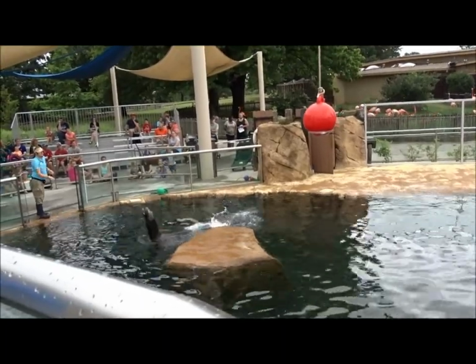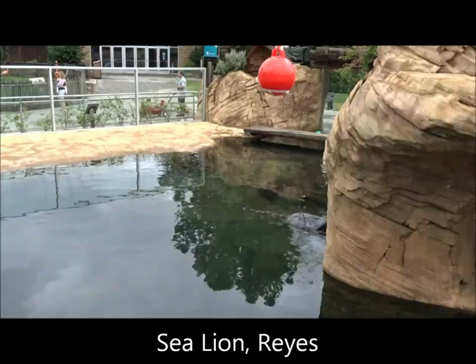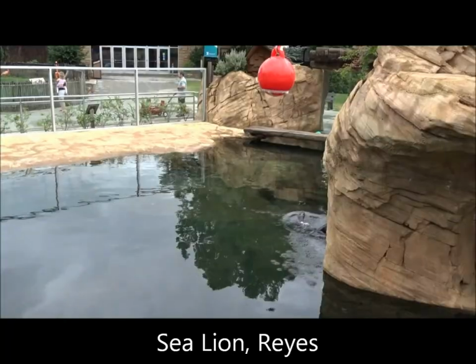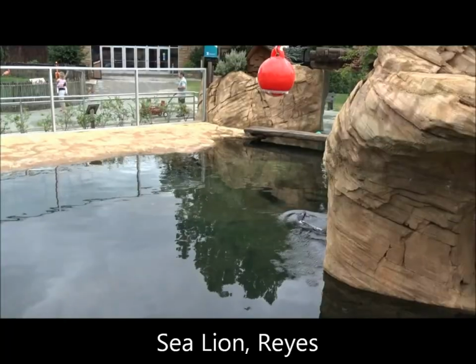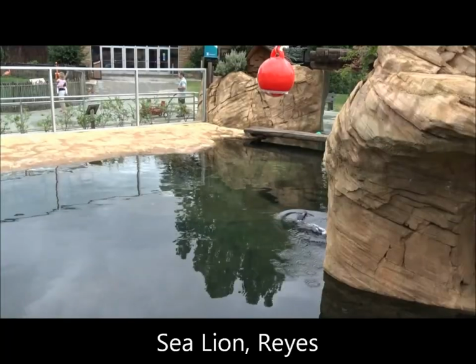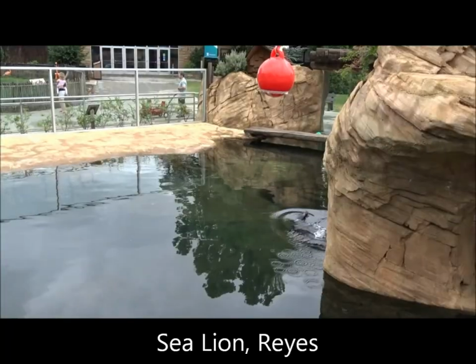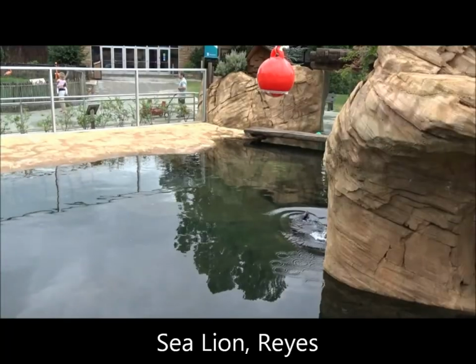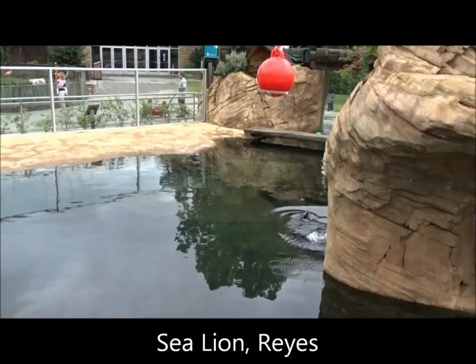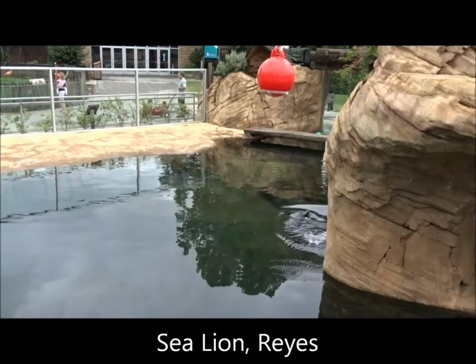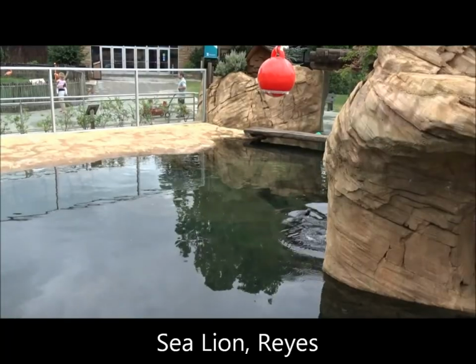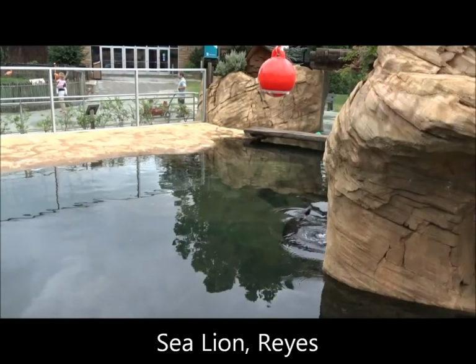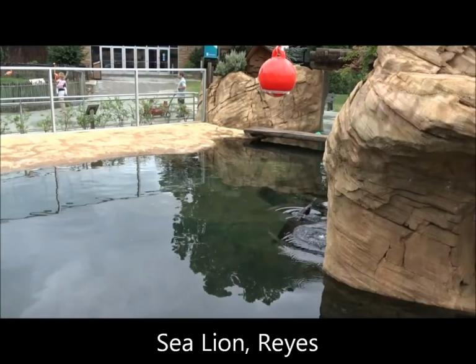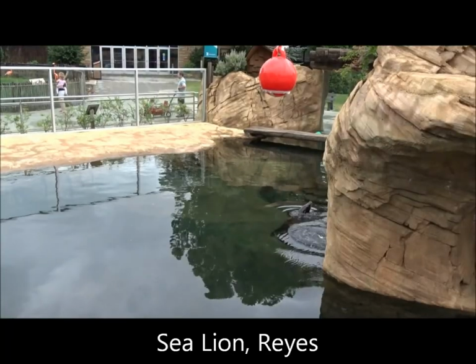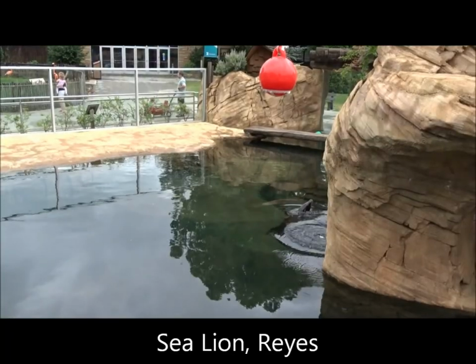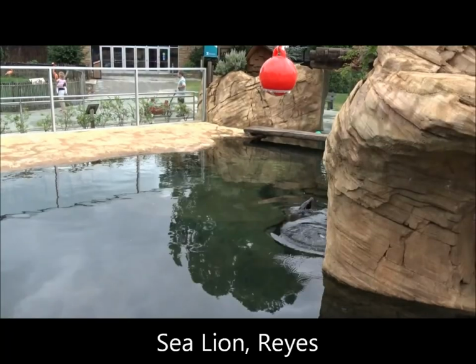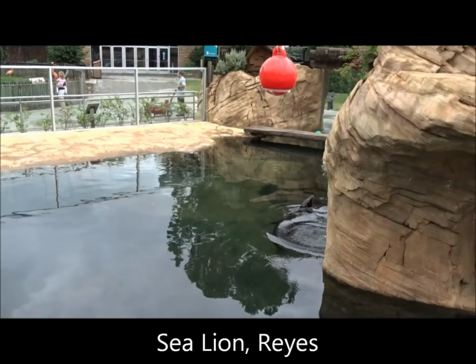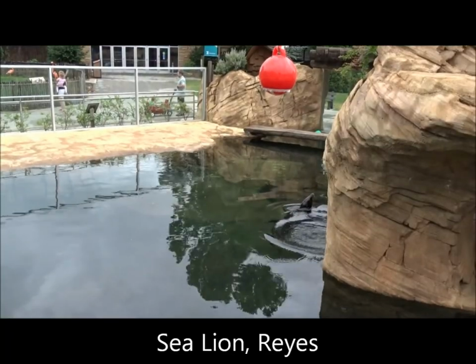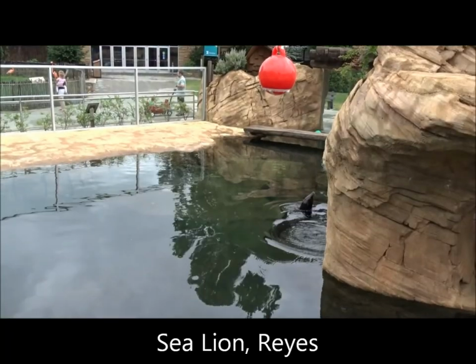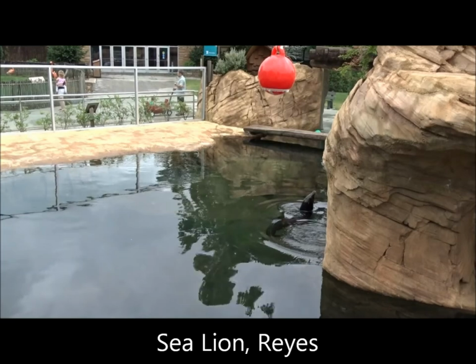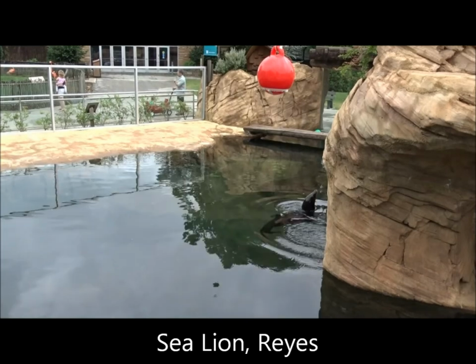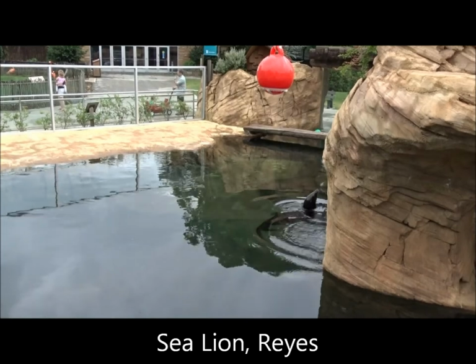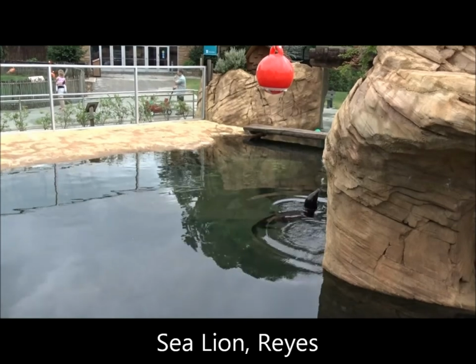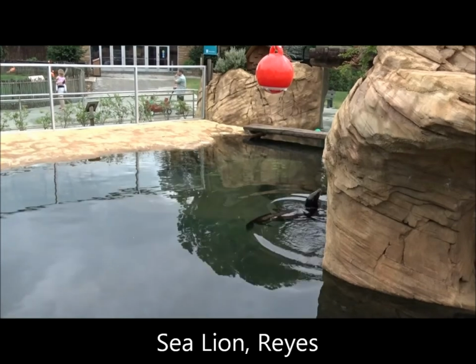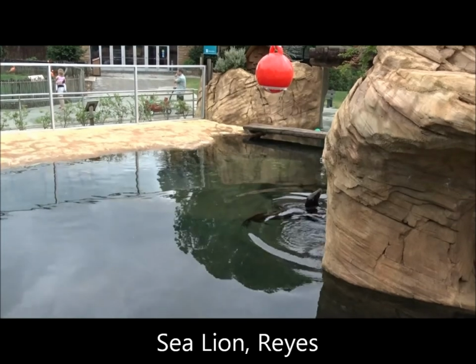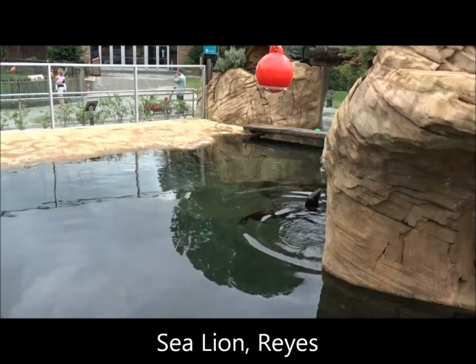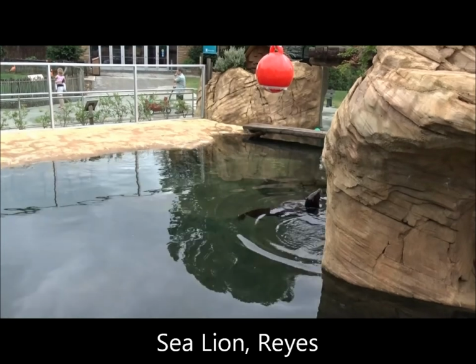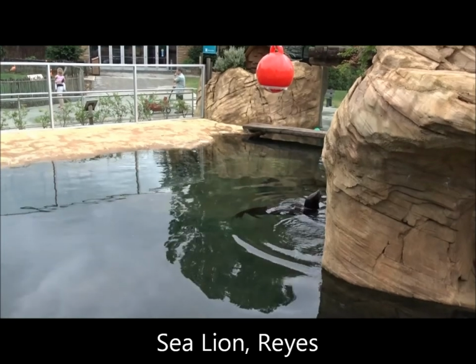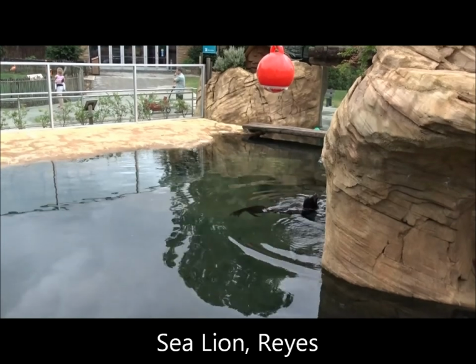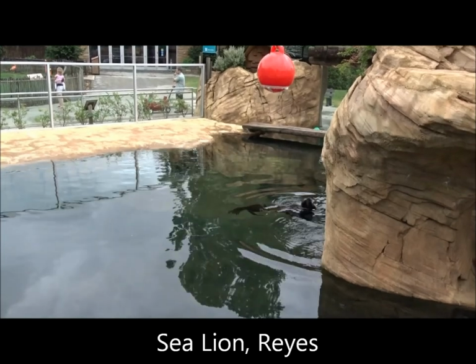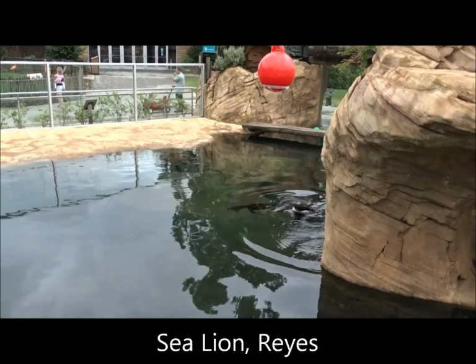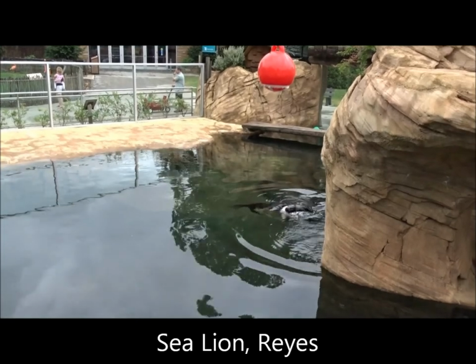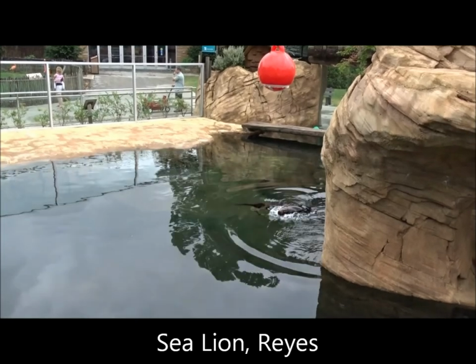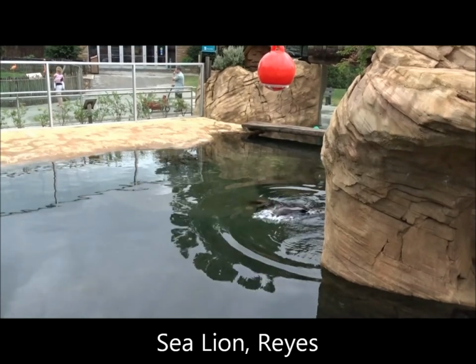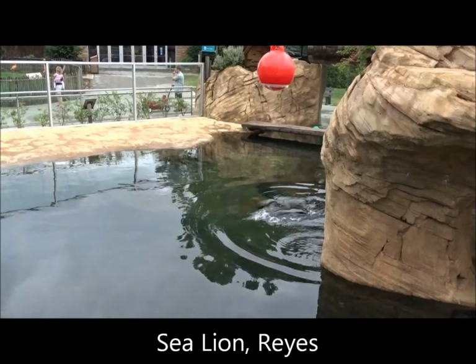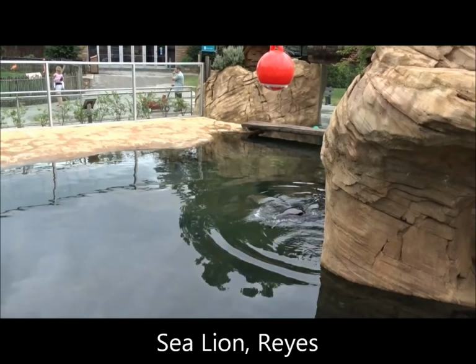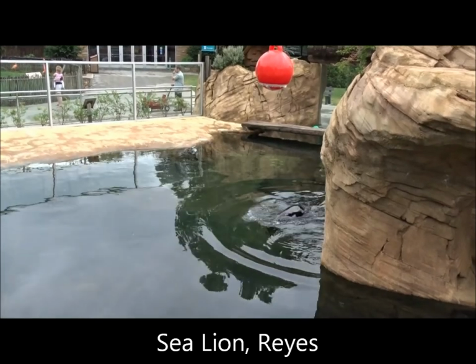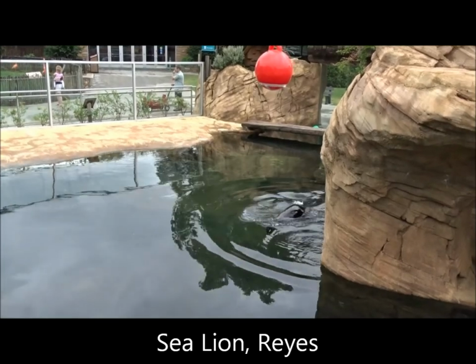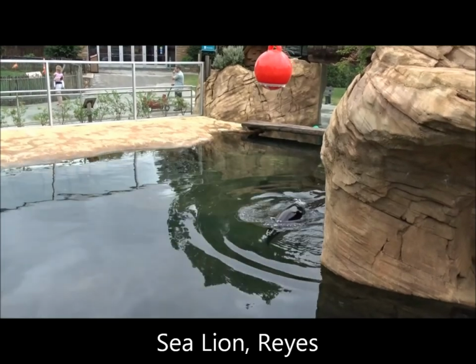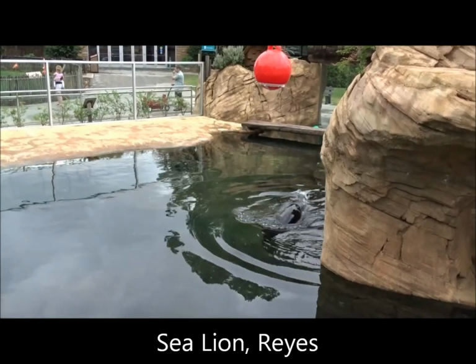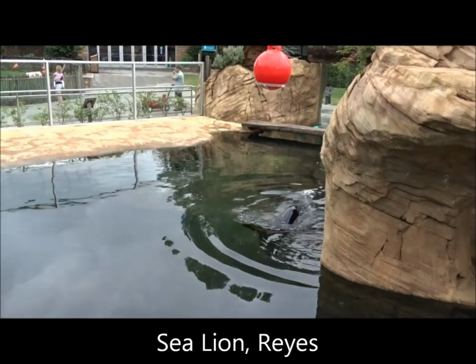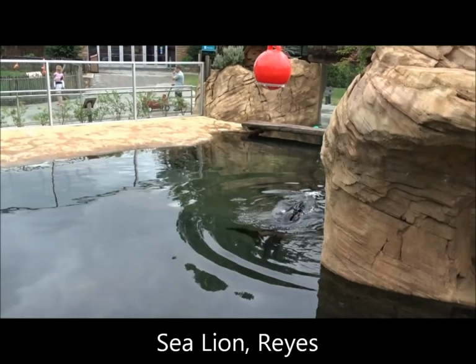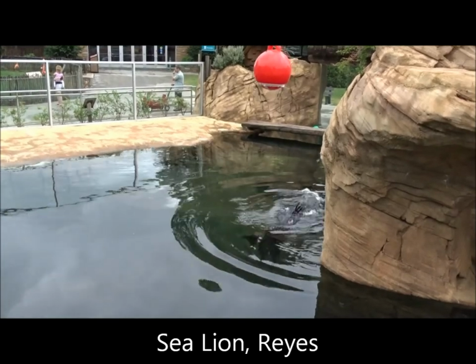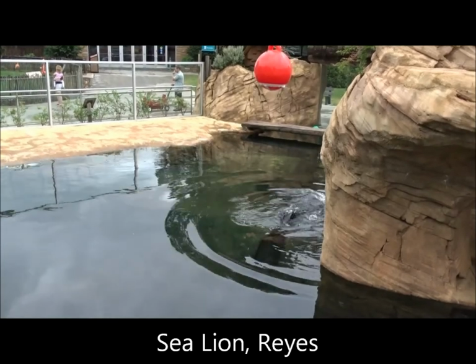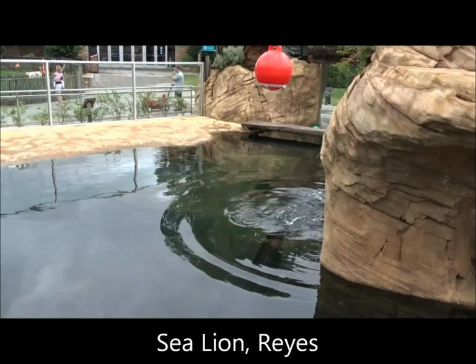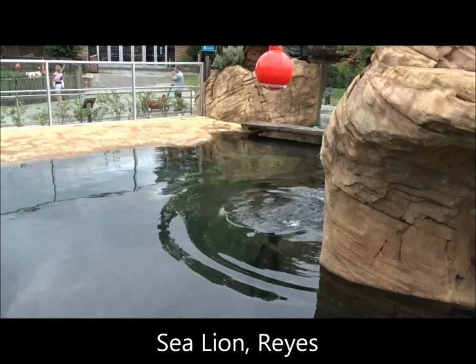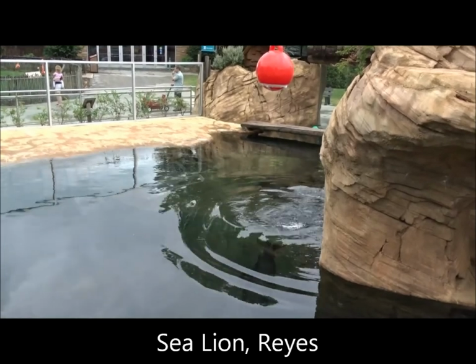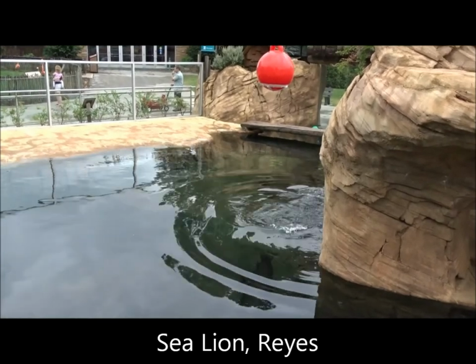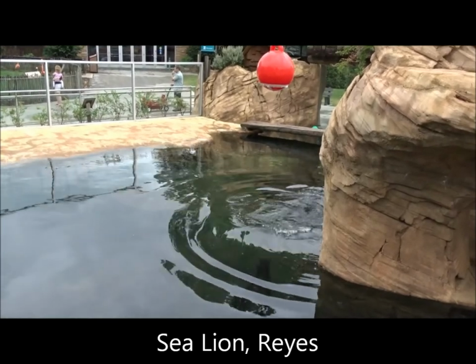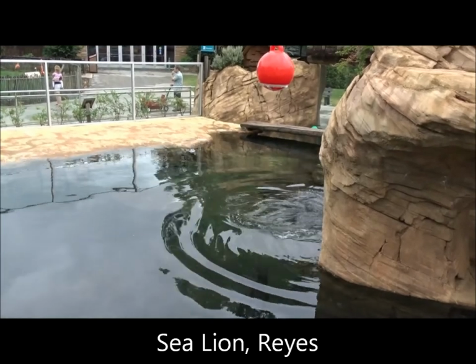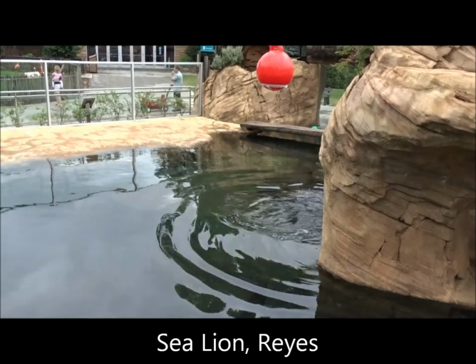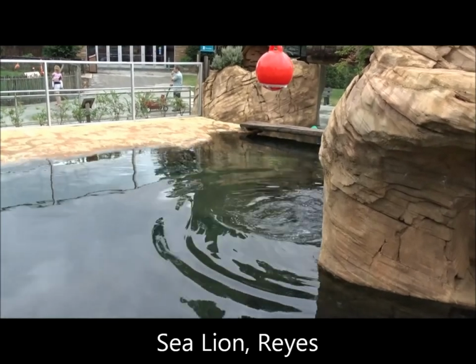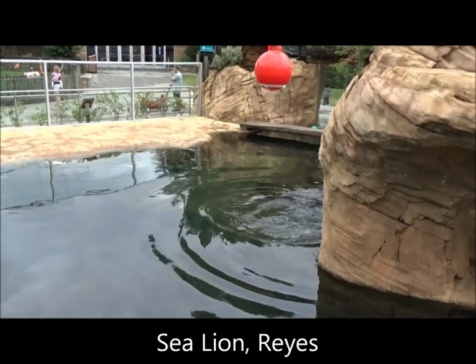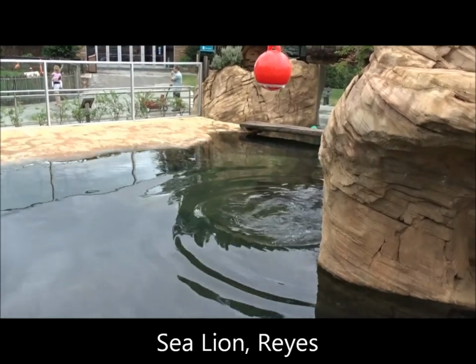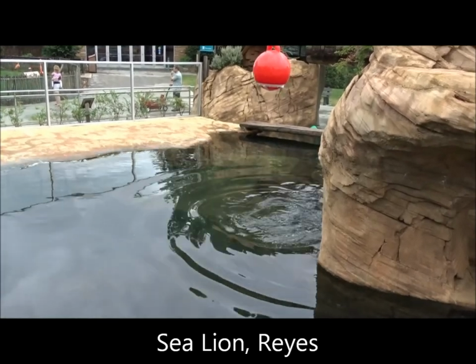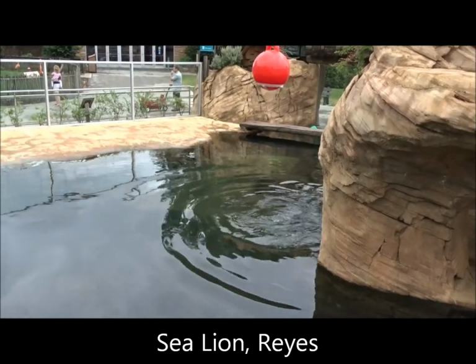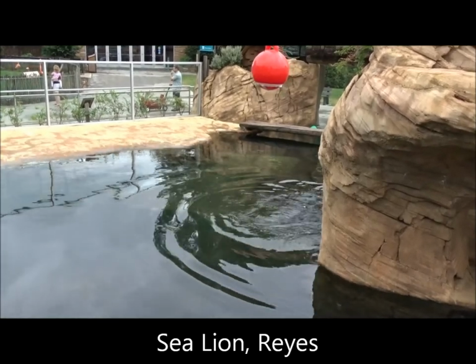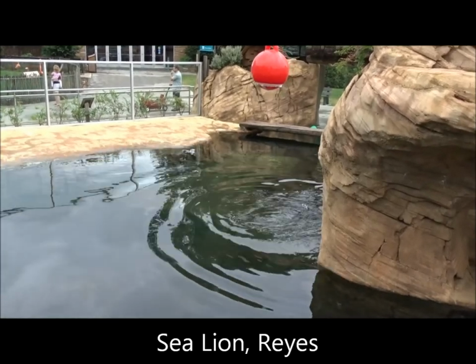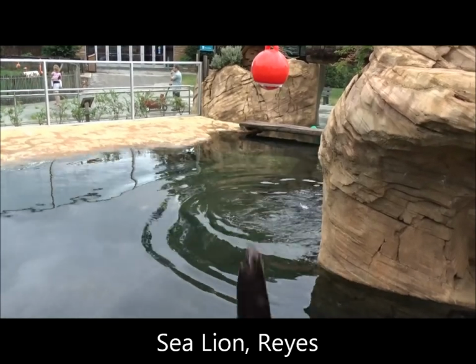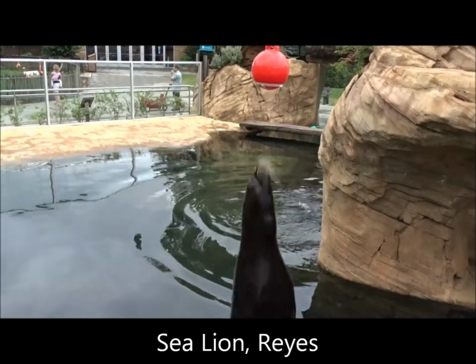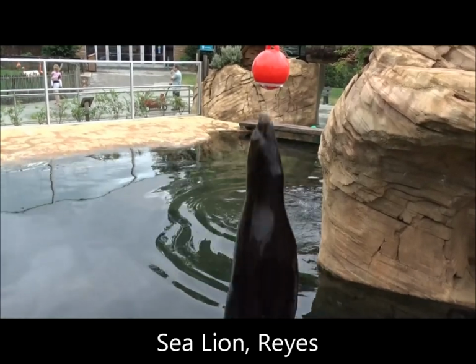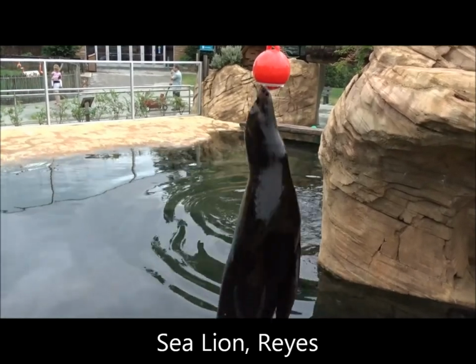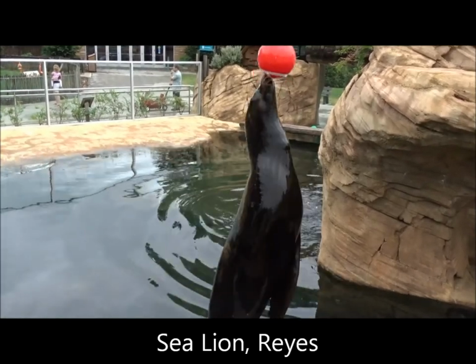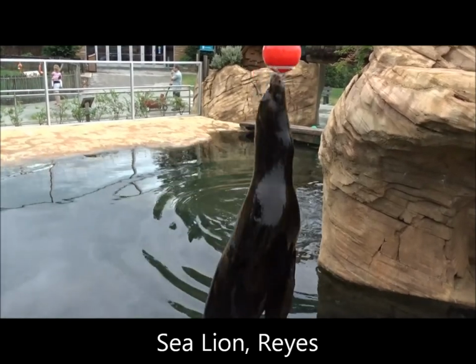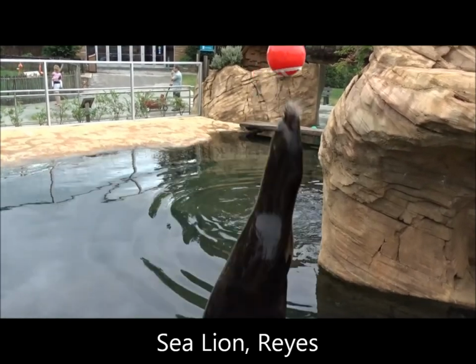Red ball — that's a great exercise for him. He even played a little bit of soccer earlier. I think he's going to touch that ball again.